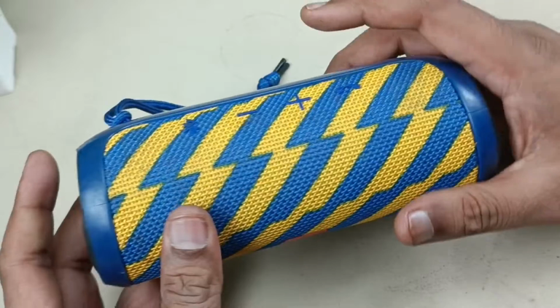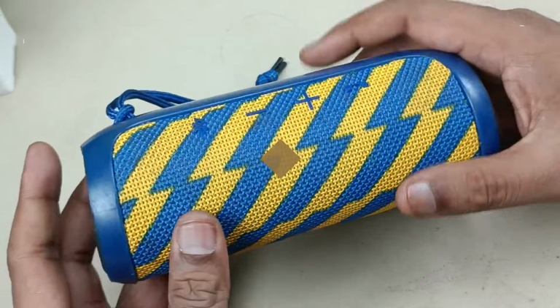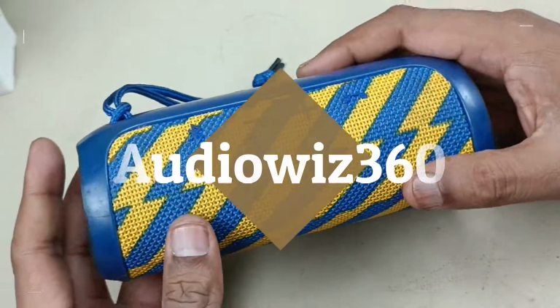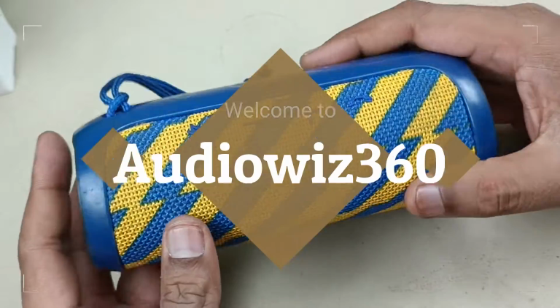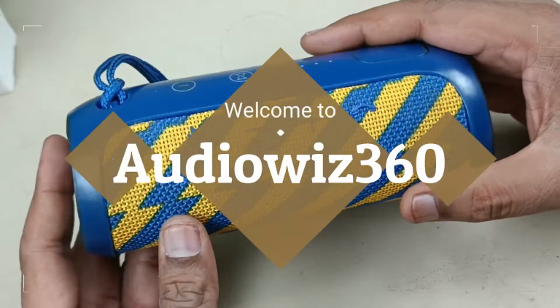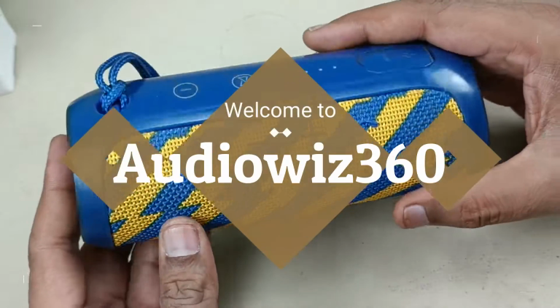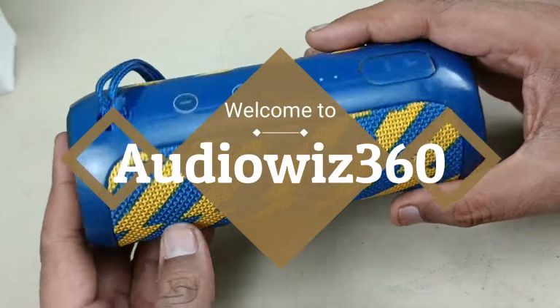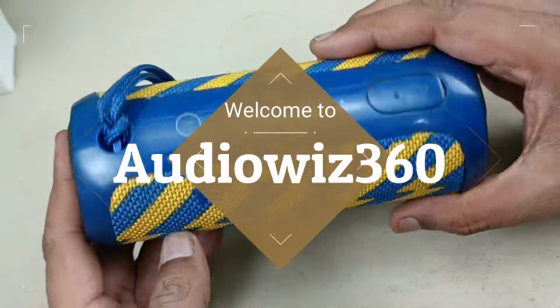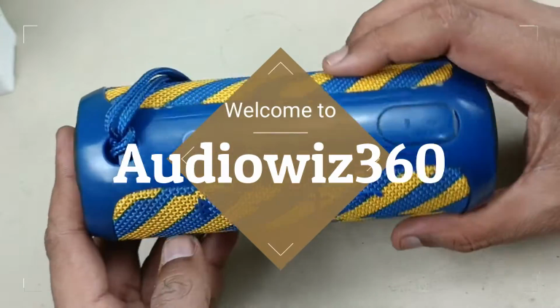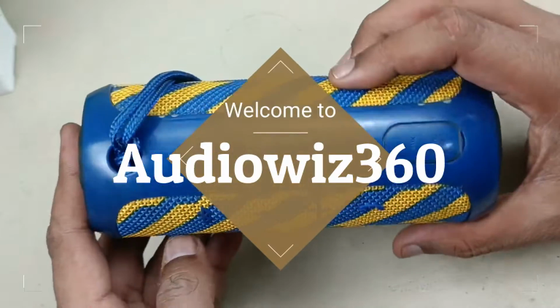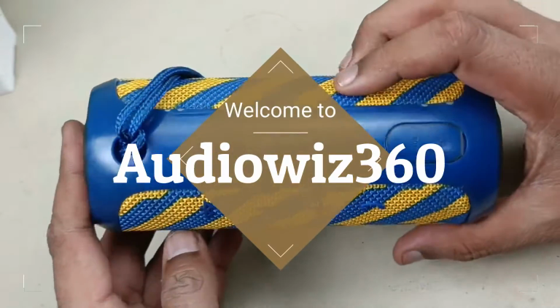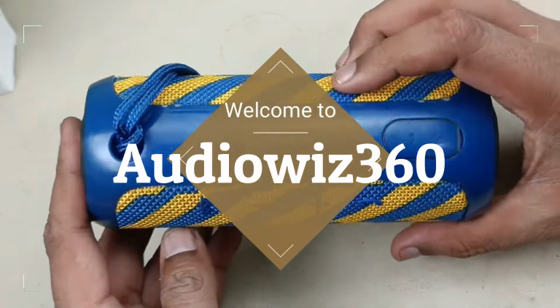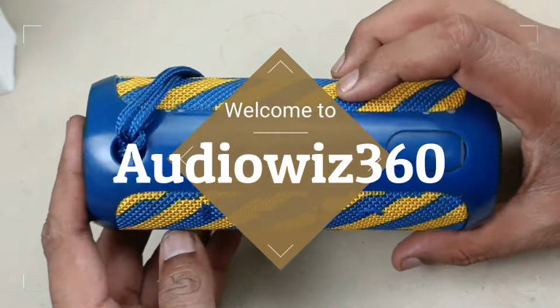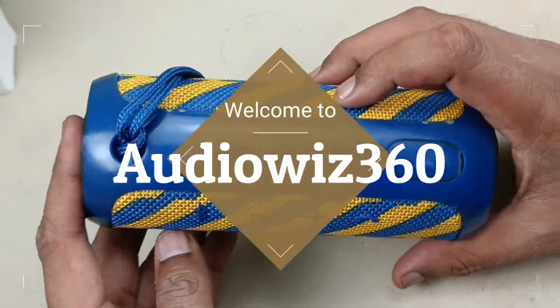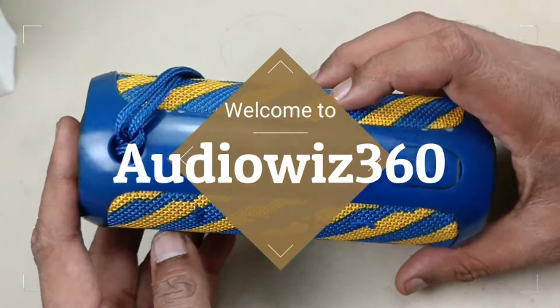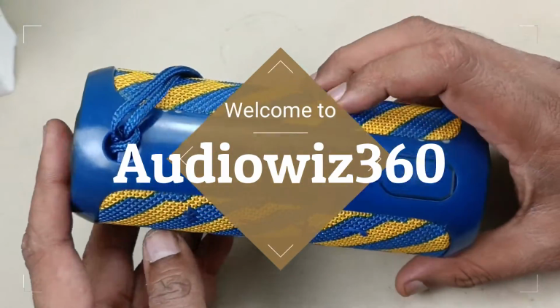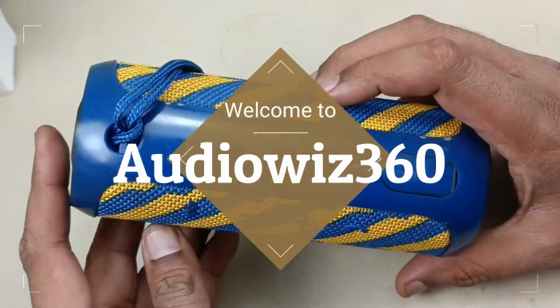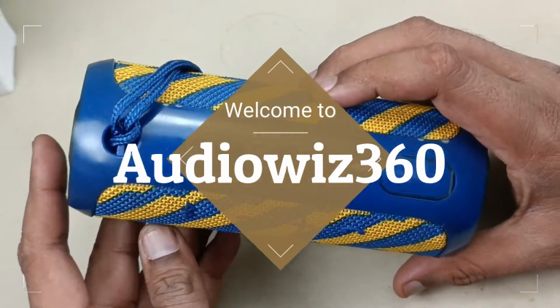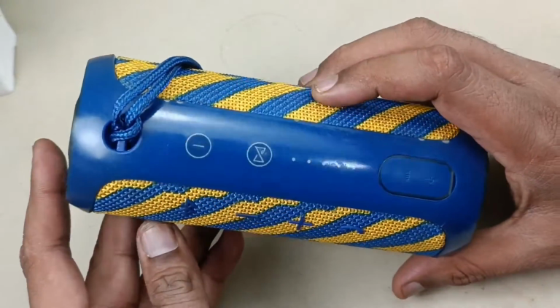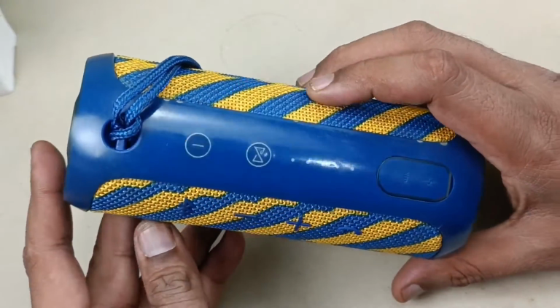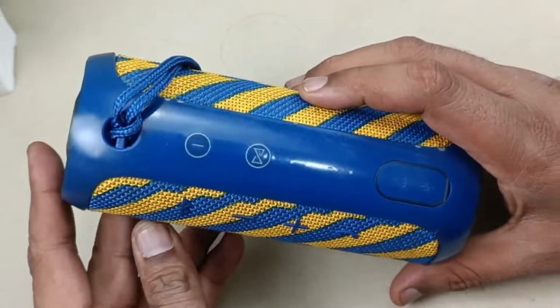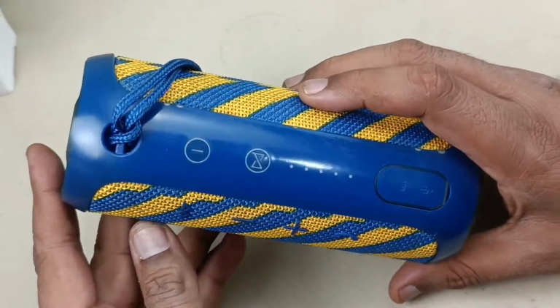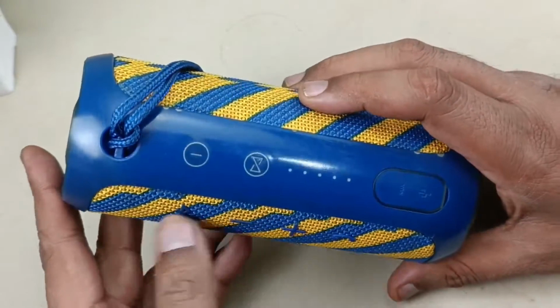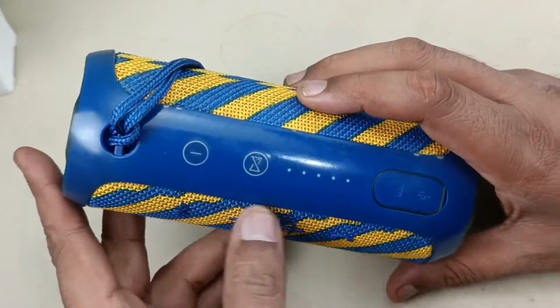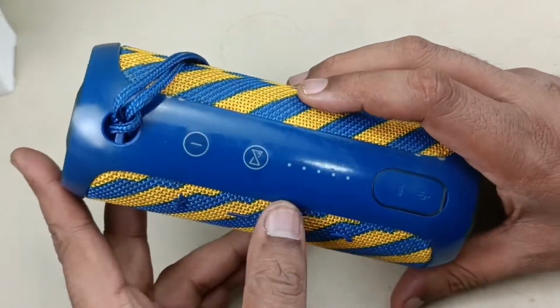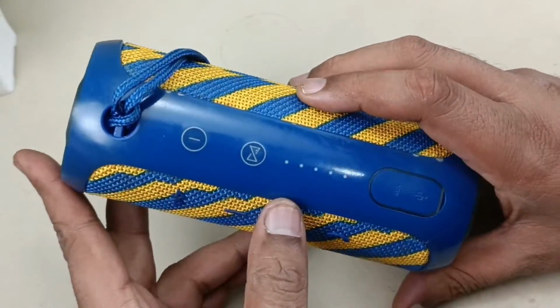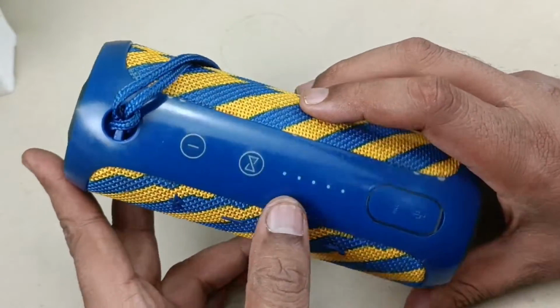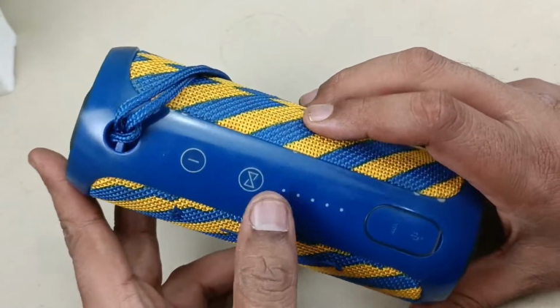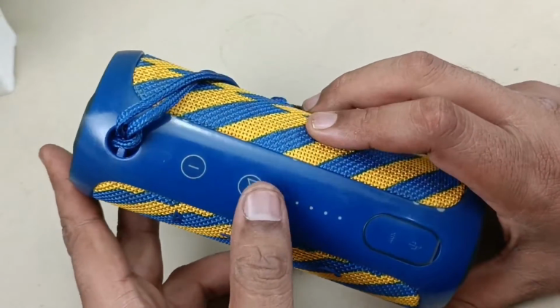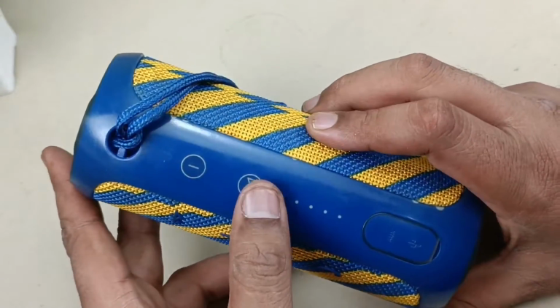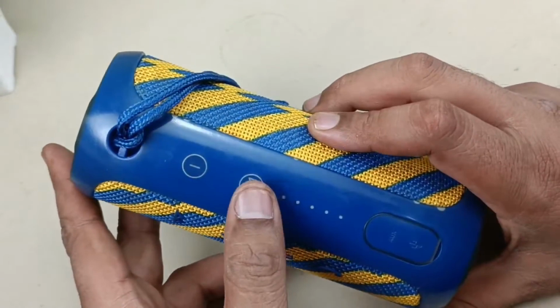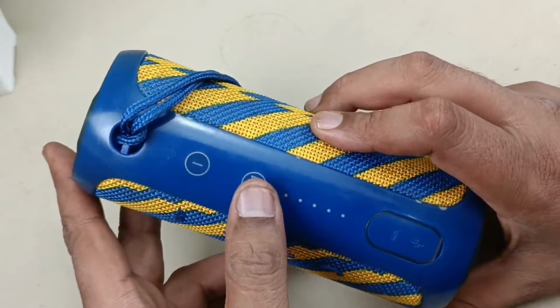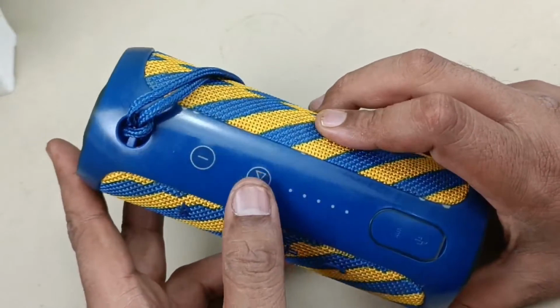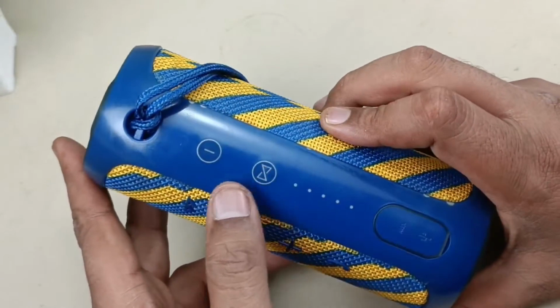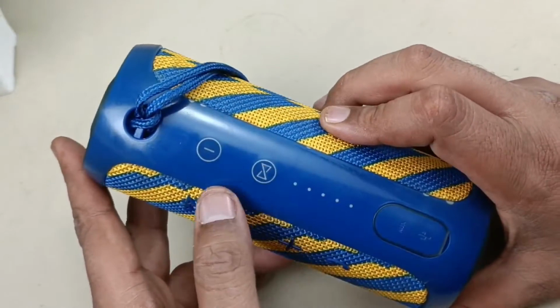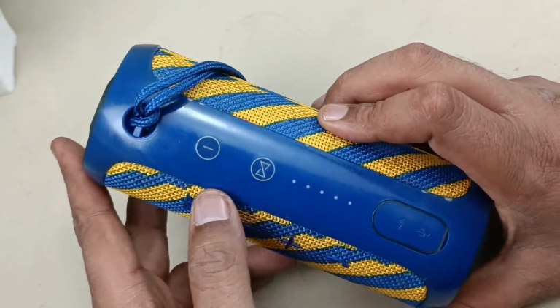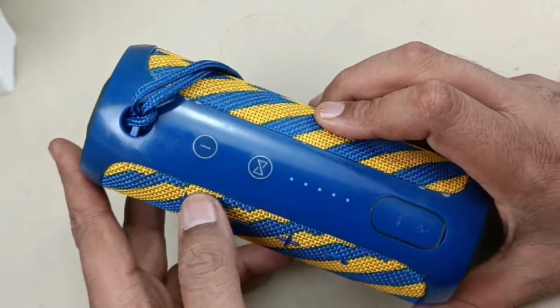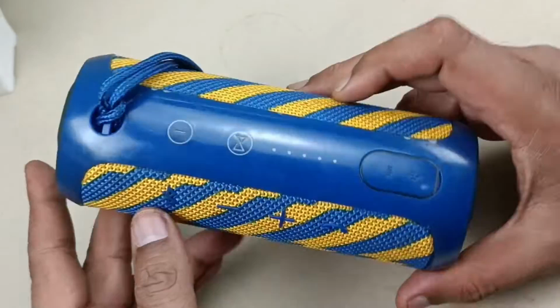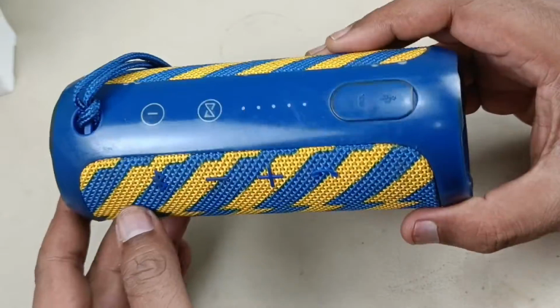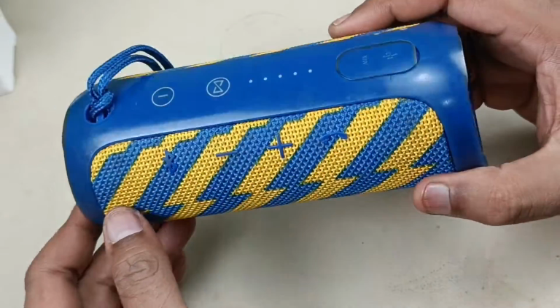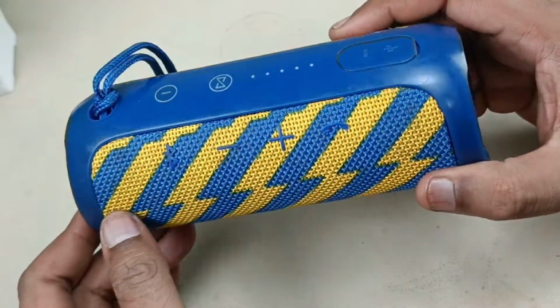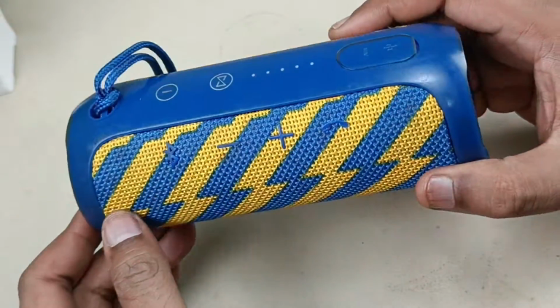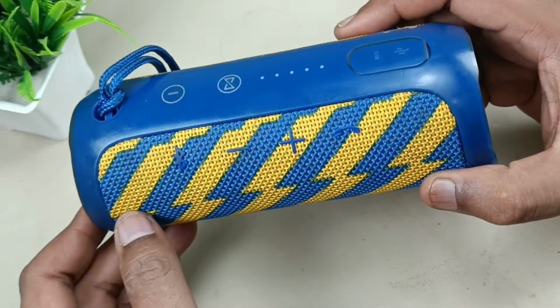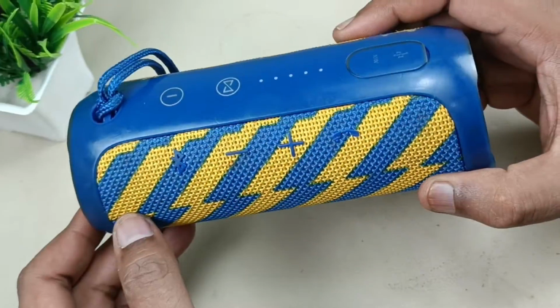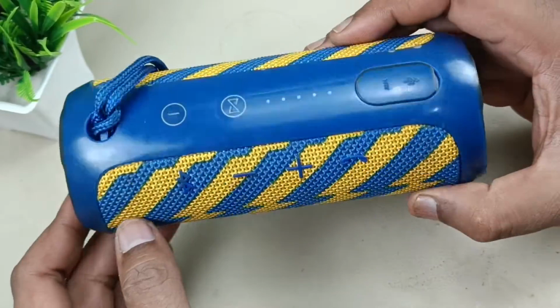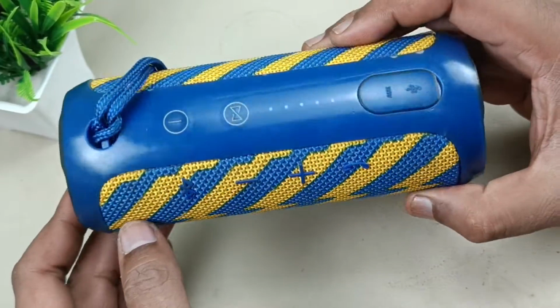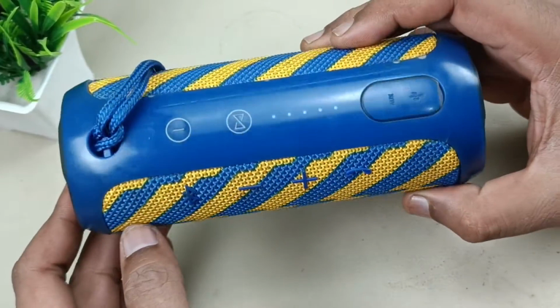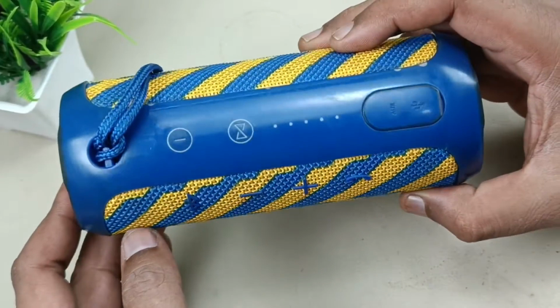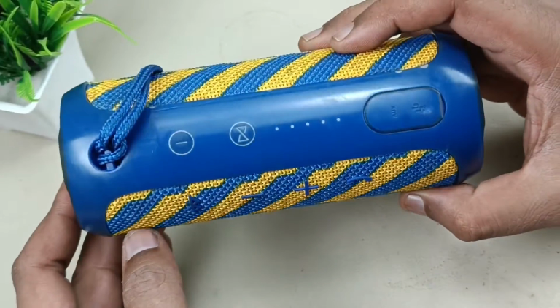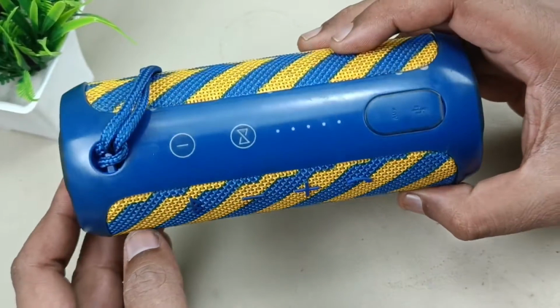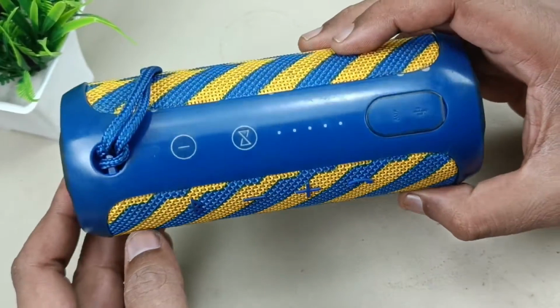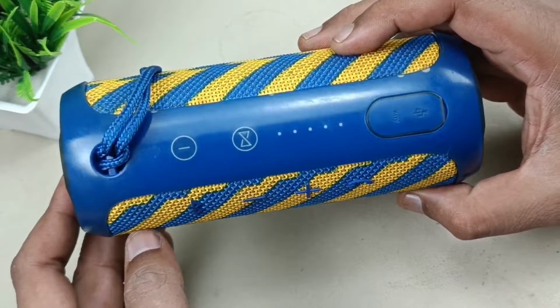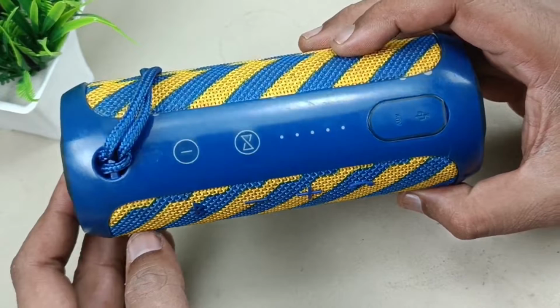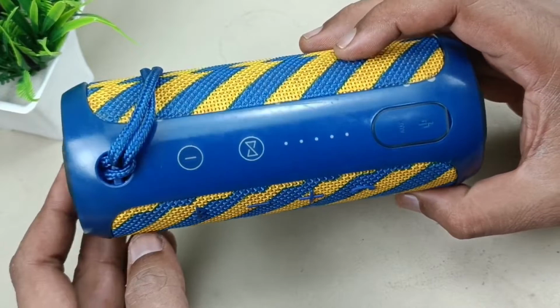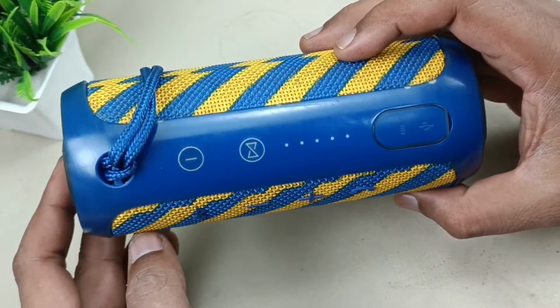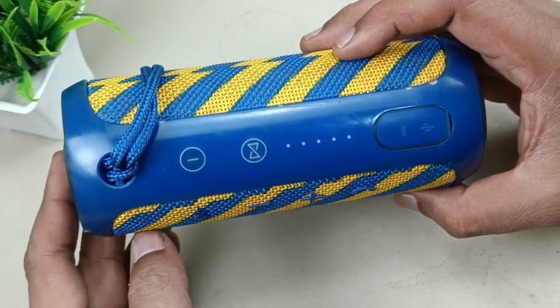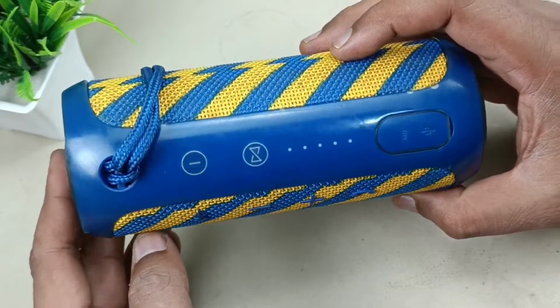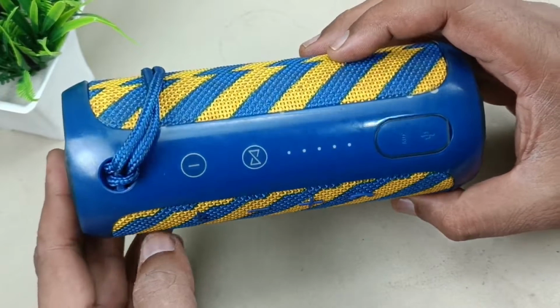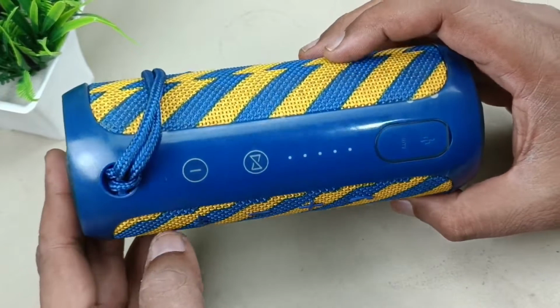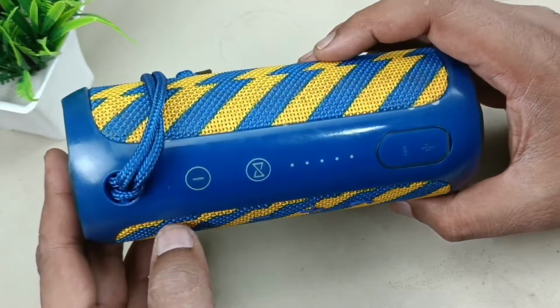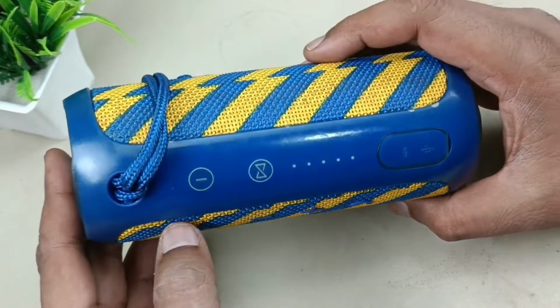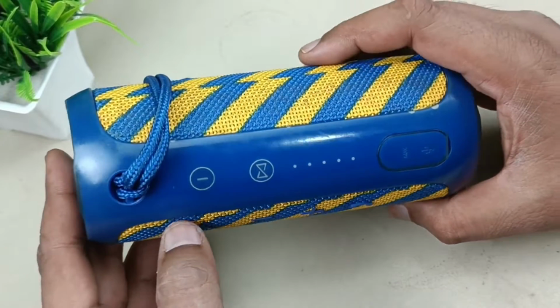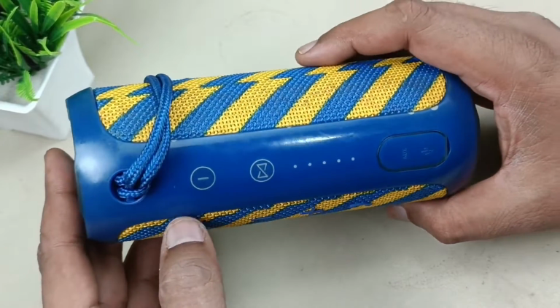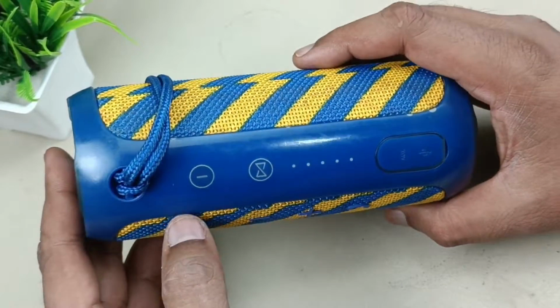This is the JBL Flip 3, full version with JBL Connect and mic. So let's start disassembling the speaker.